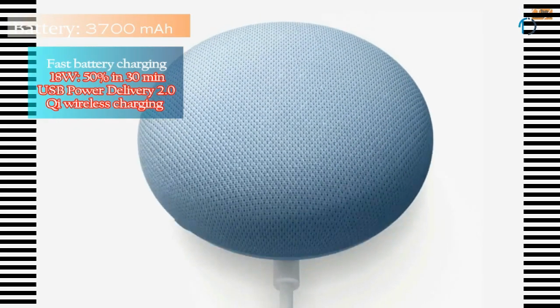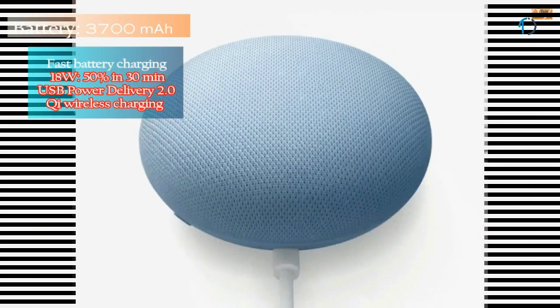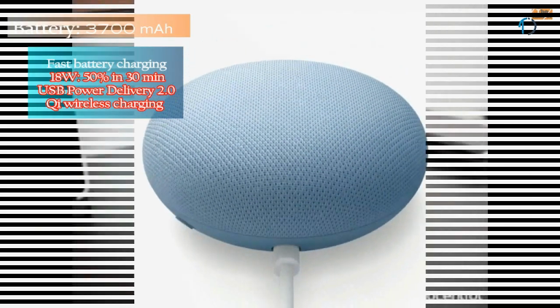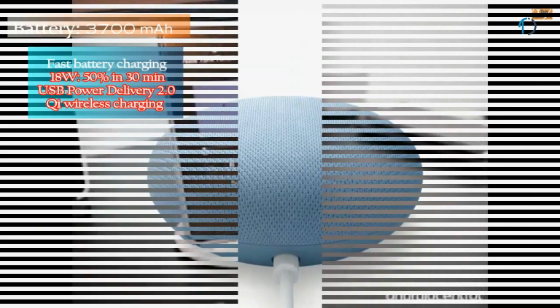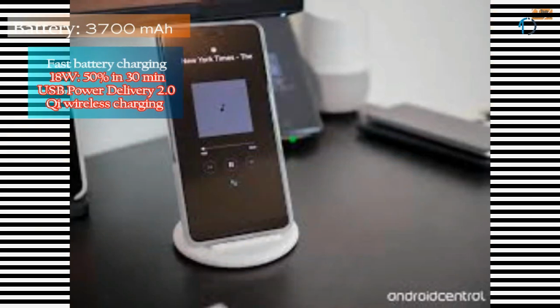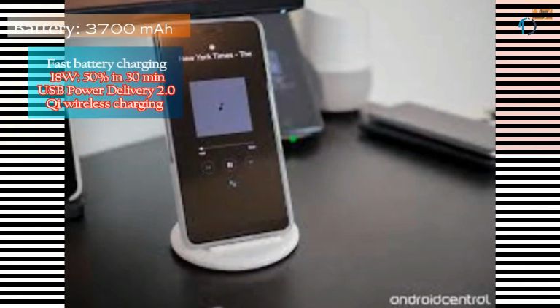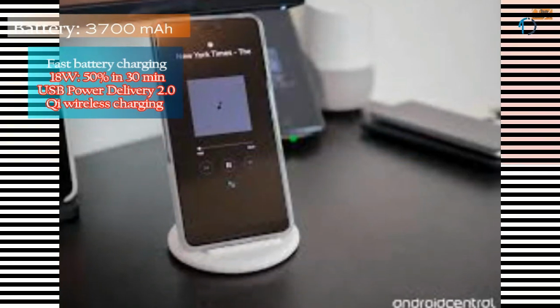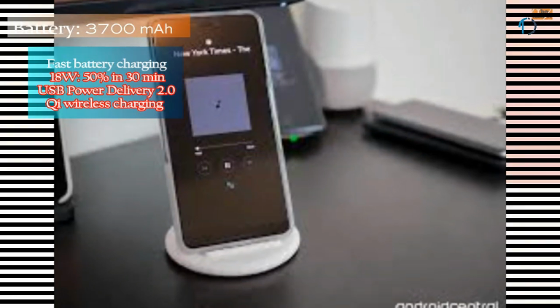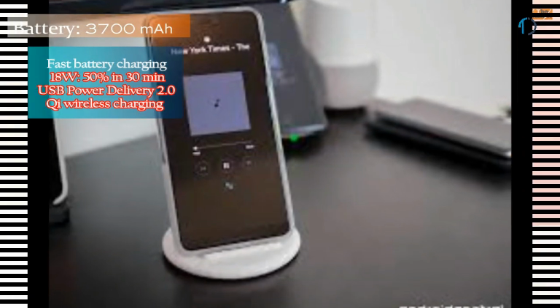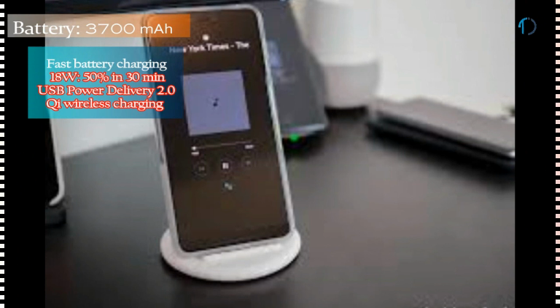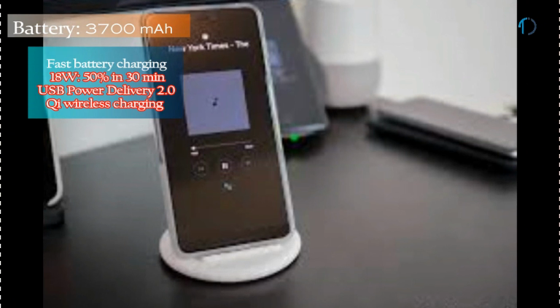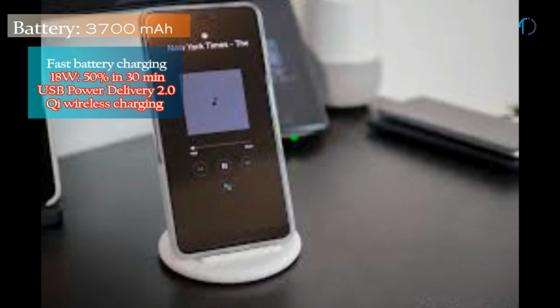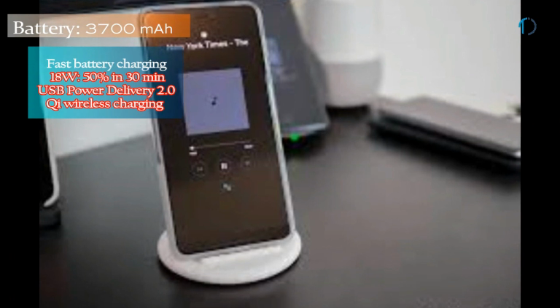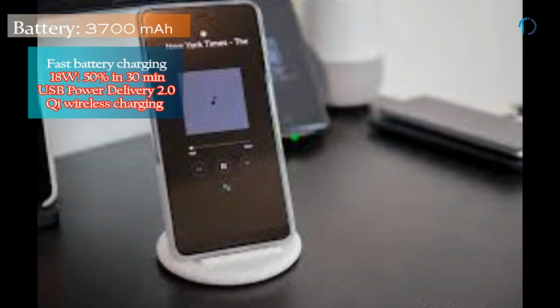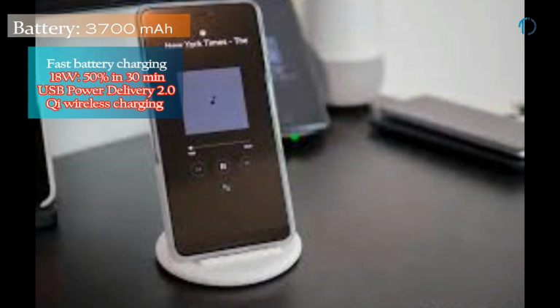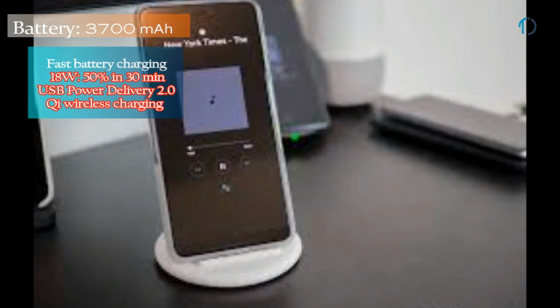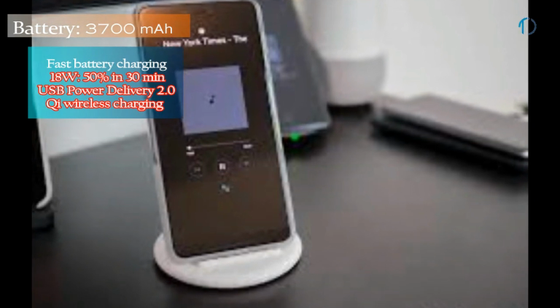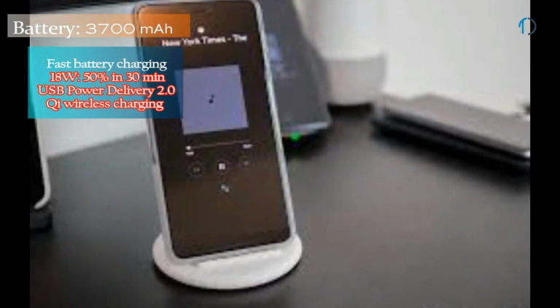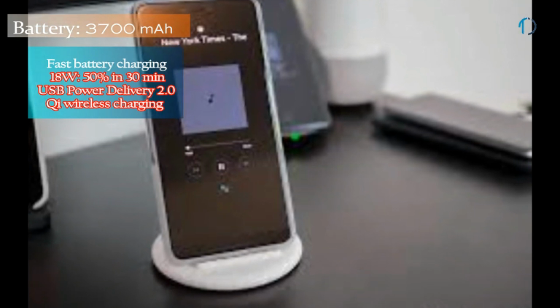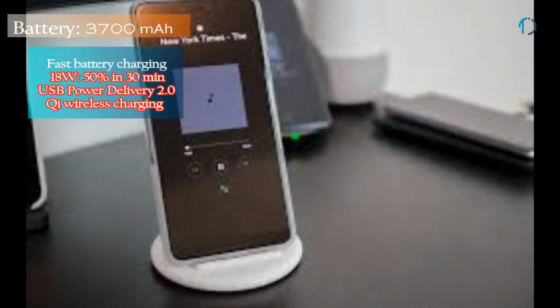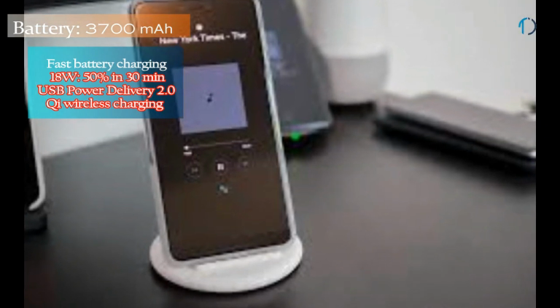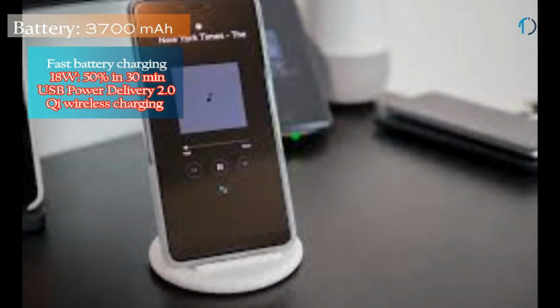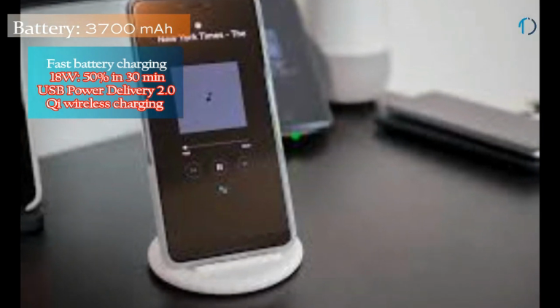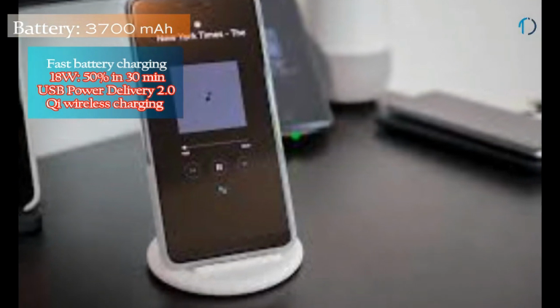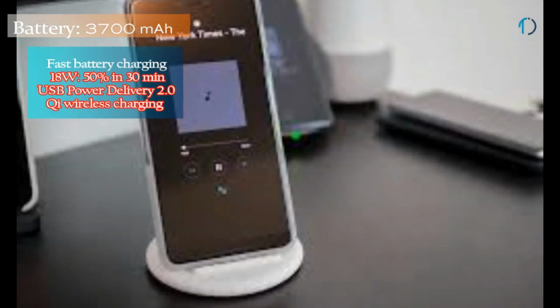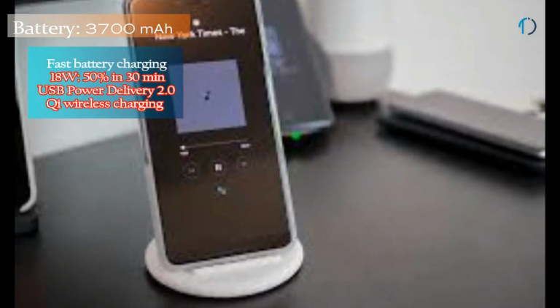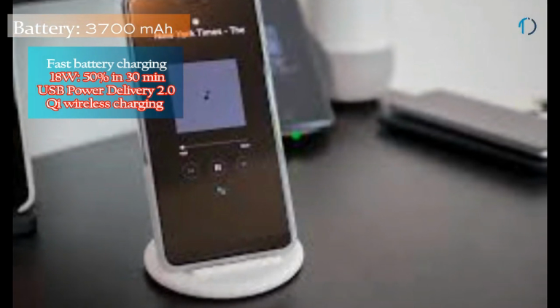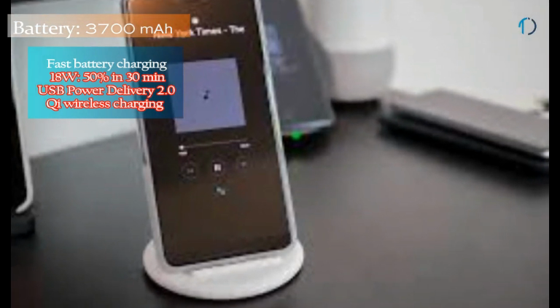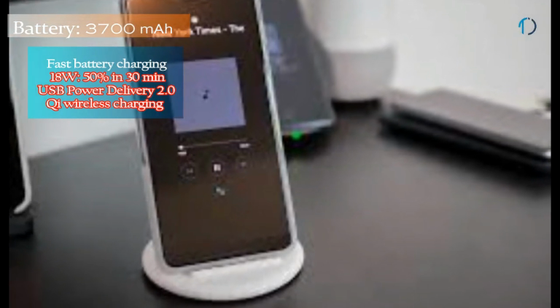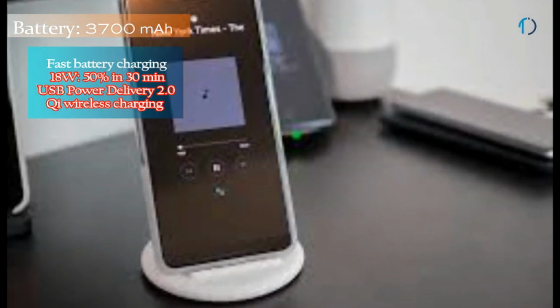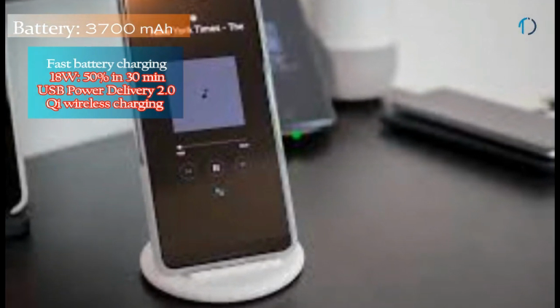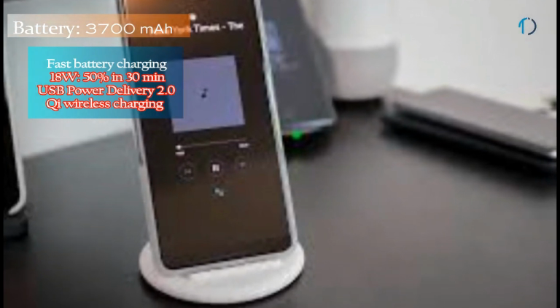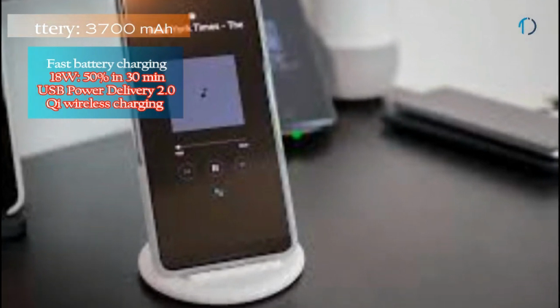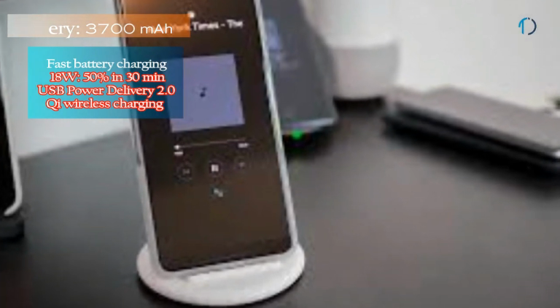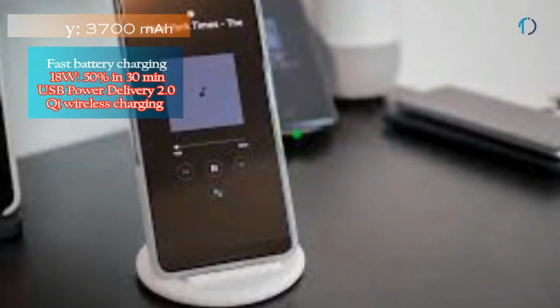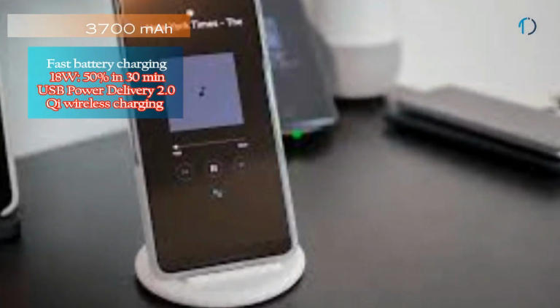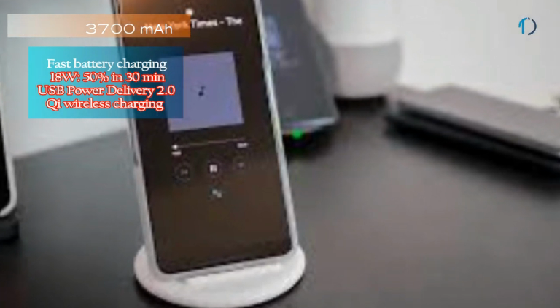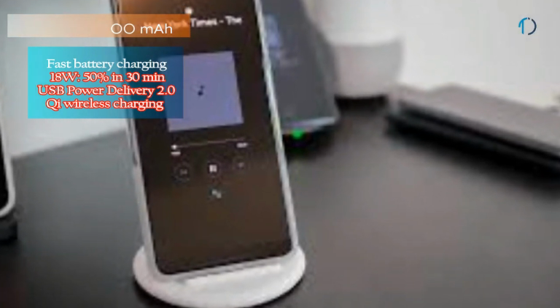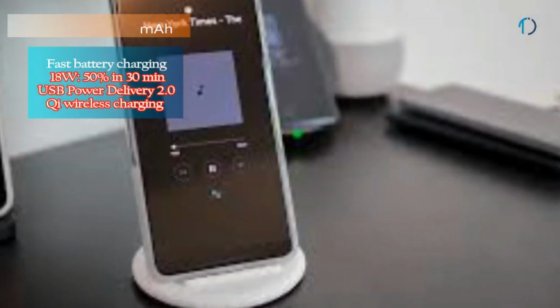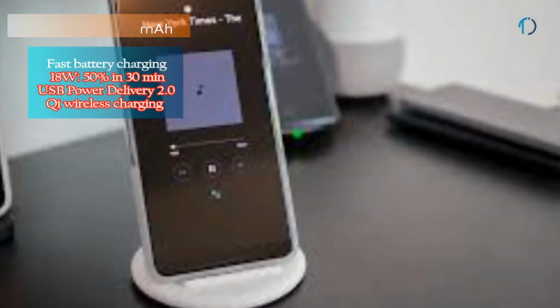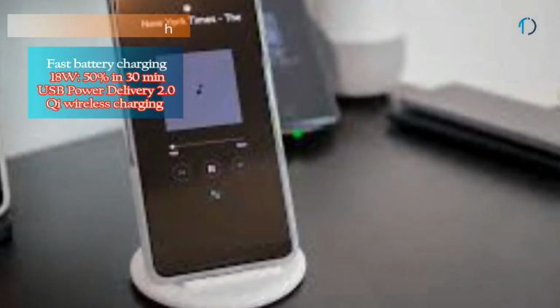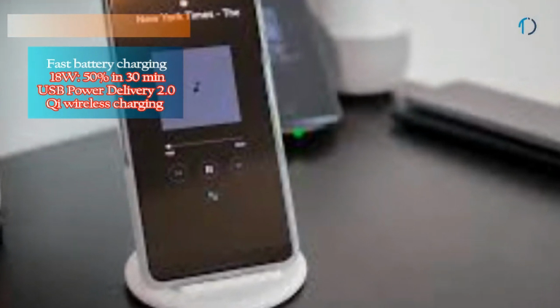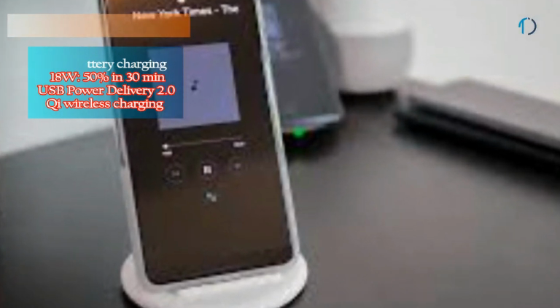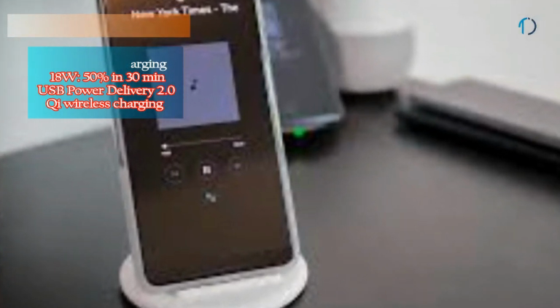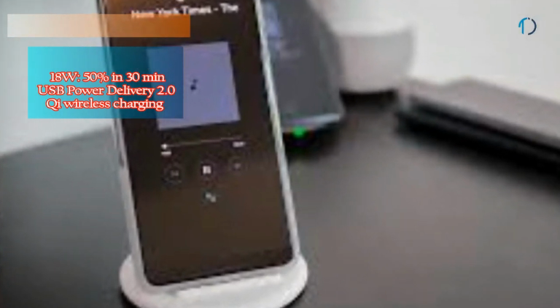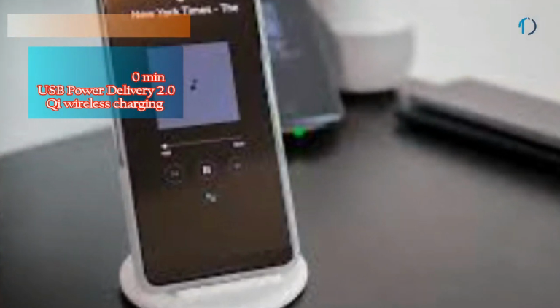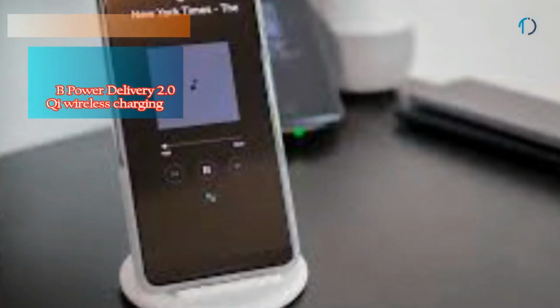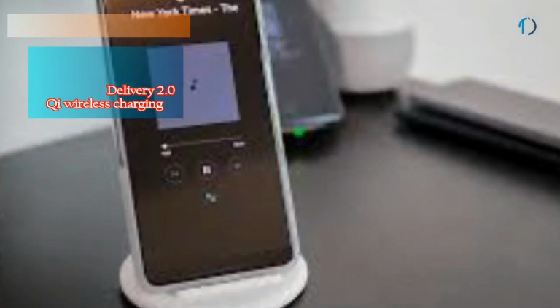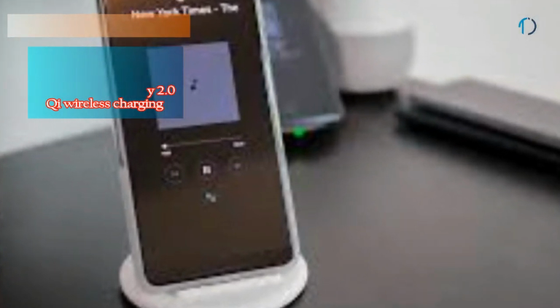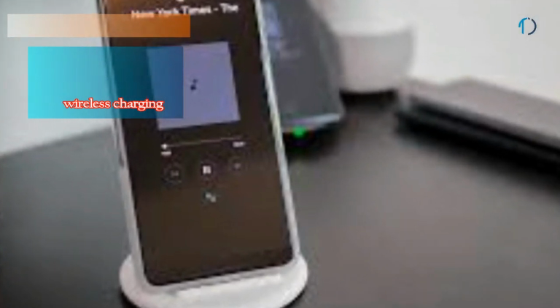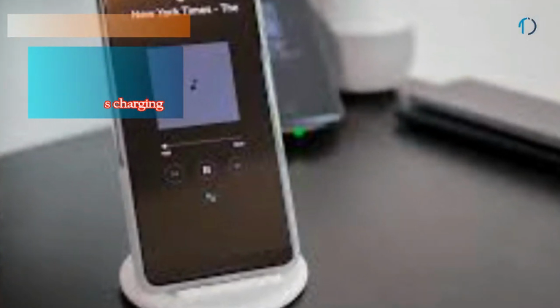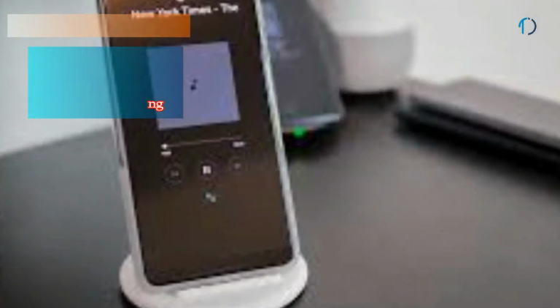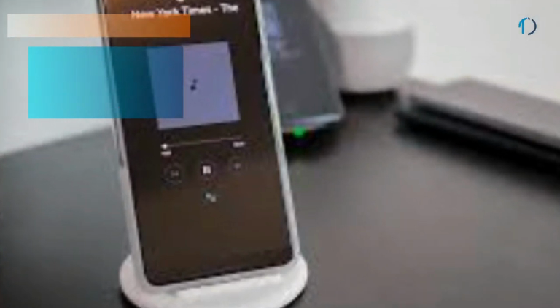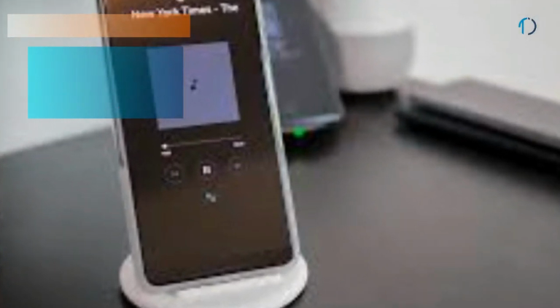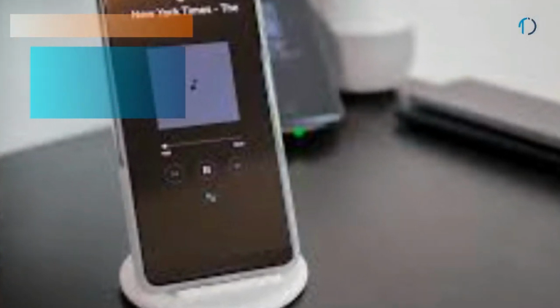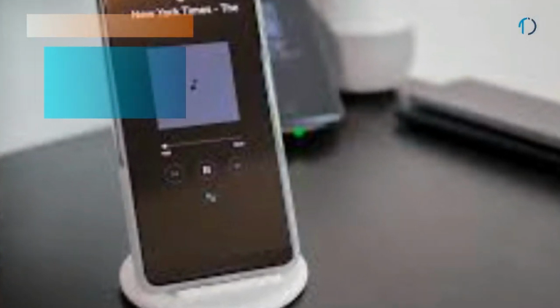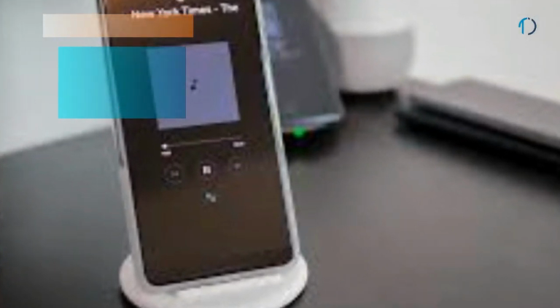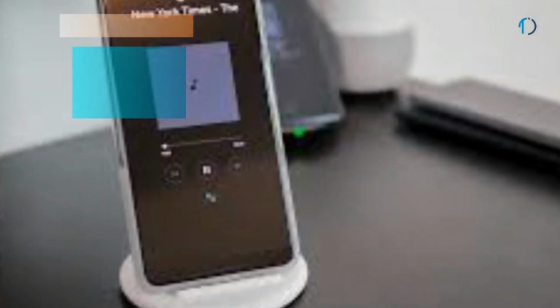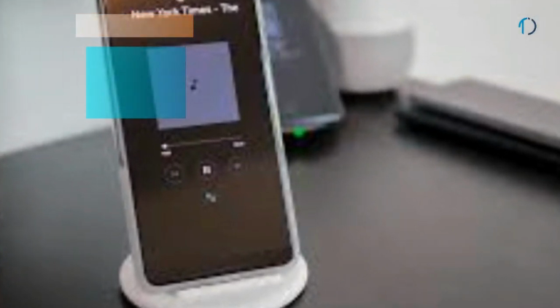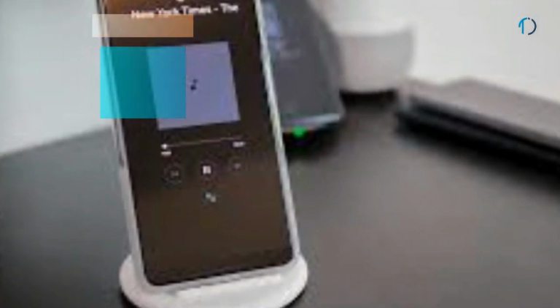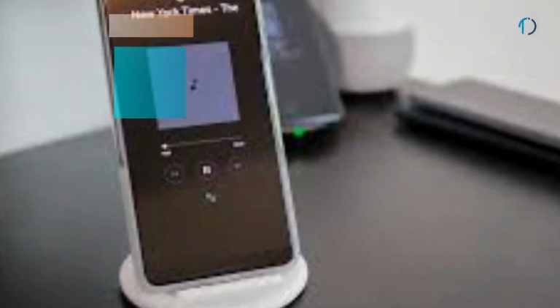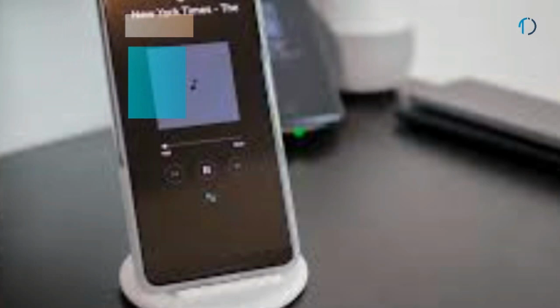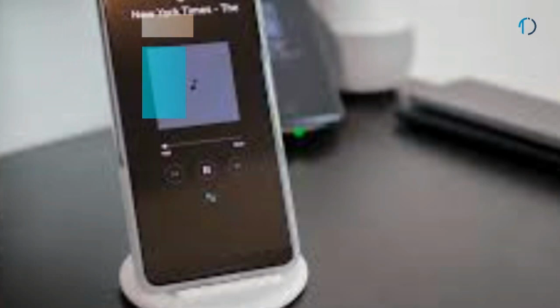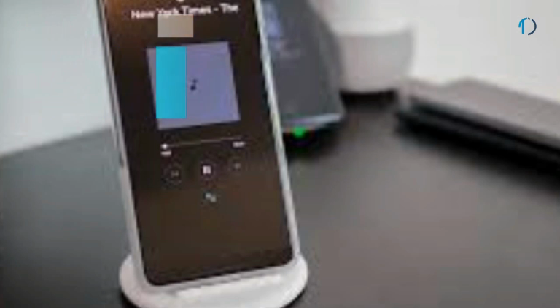This smartphone is powered by a 3700mAh battery with 18W fast charging as well as Qi wireless charging support. Qi wireless charging provides inductive charging over a distance of 4 cm using a charging pad and compatible devices.